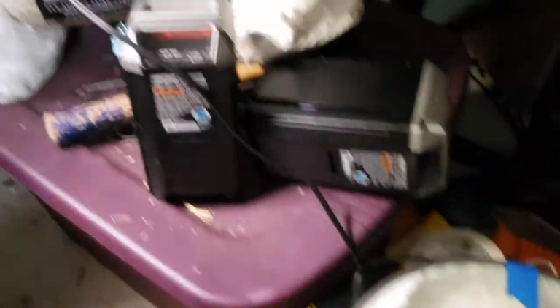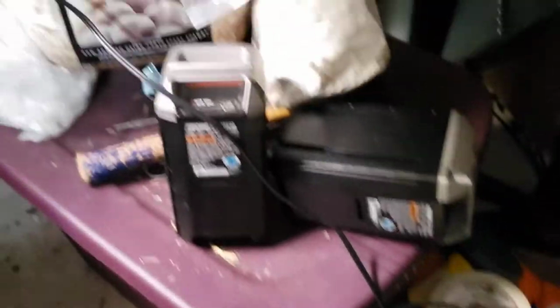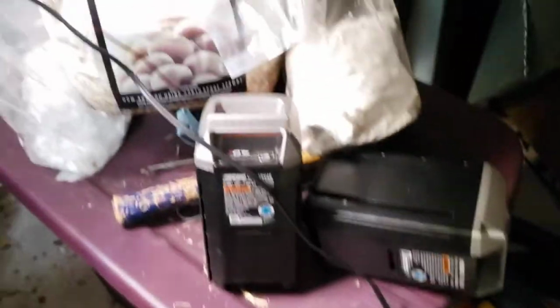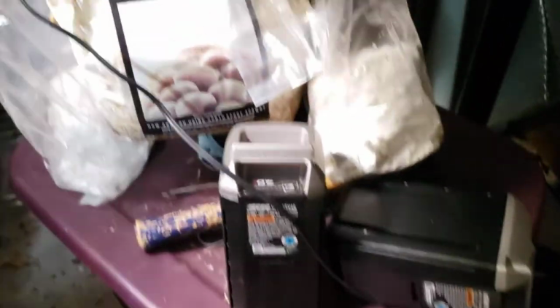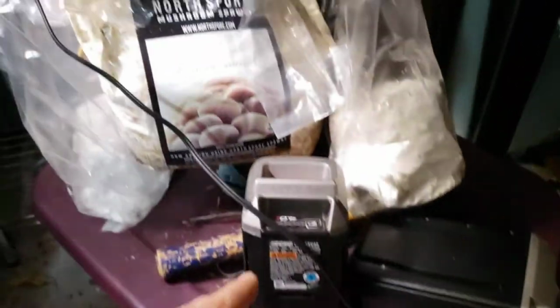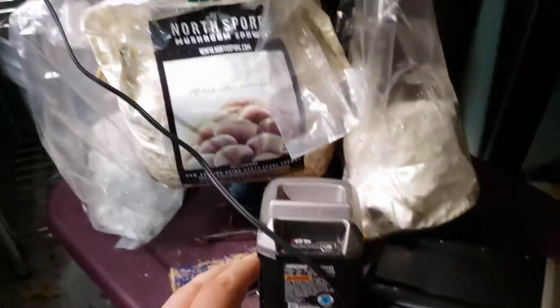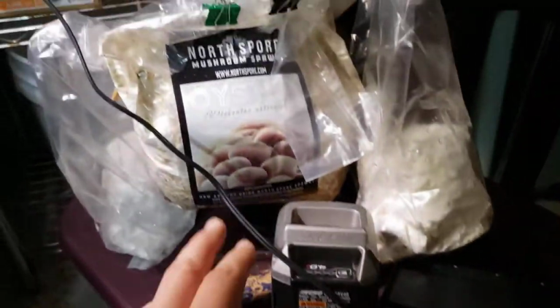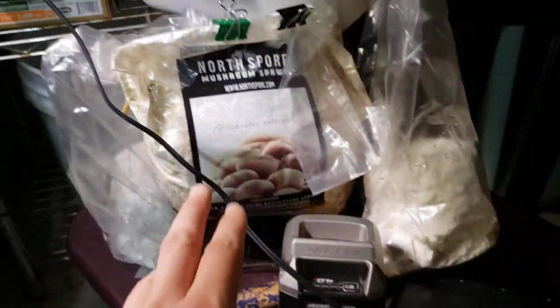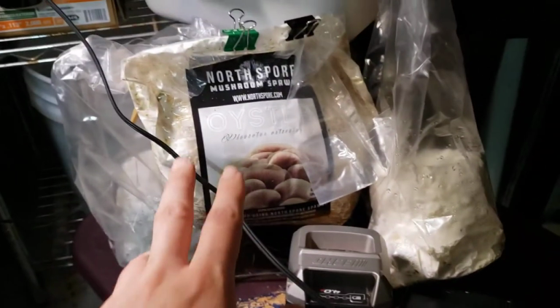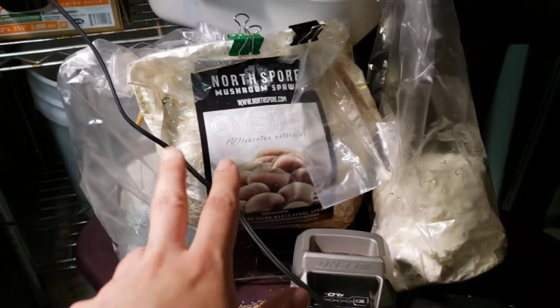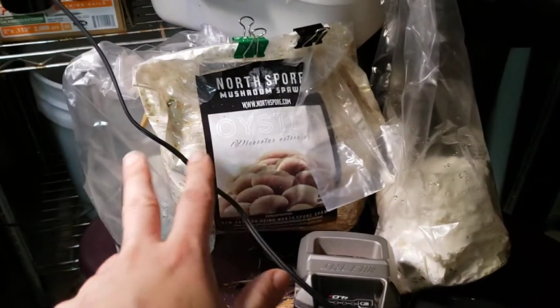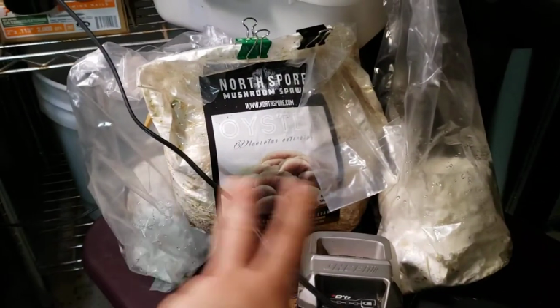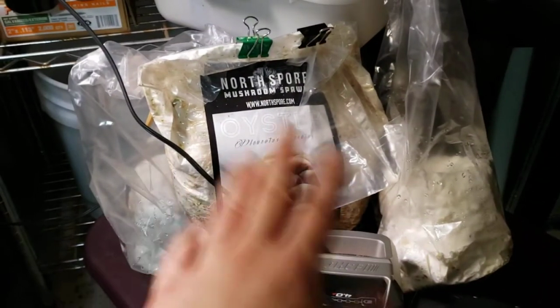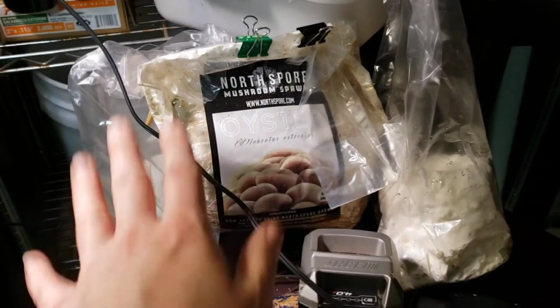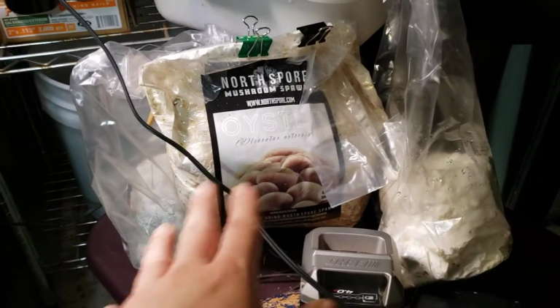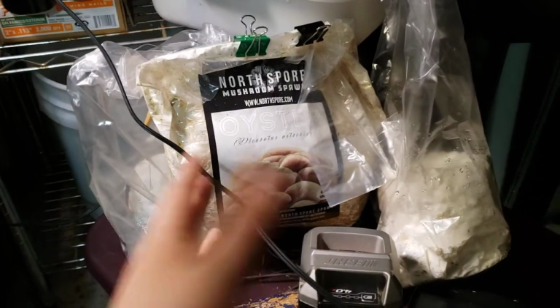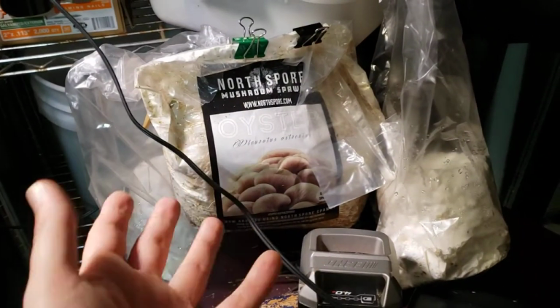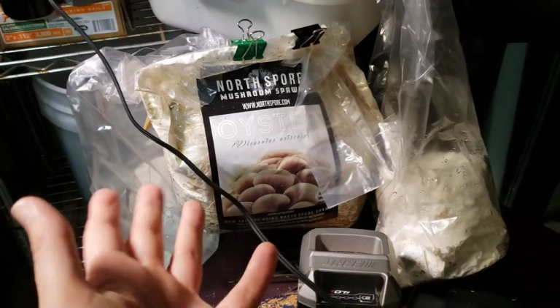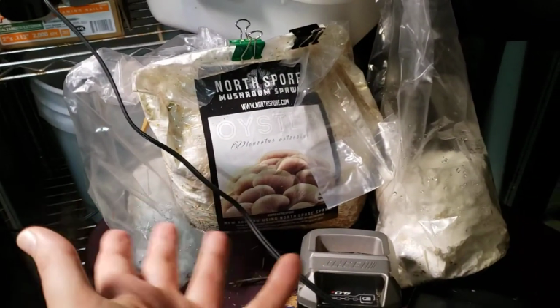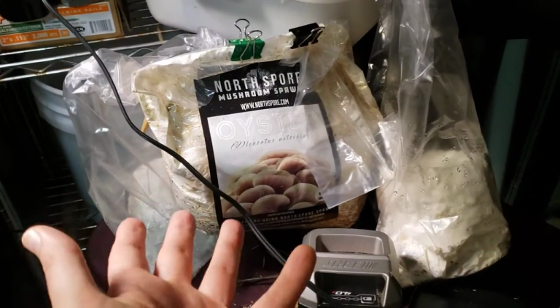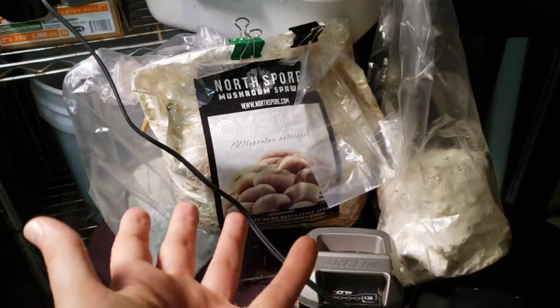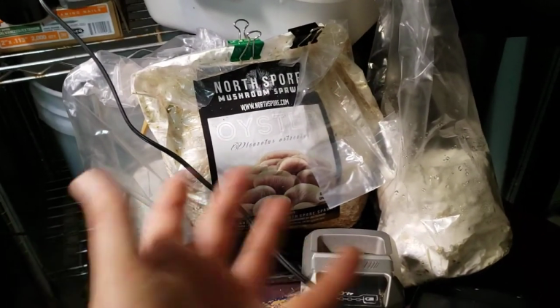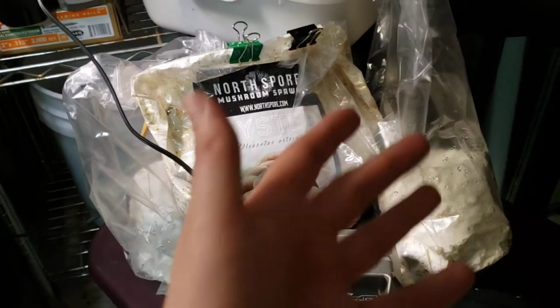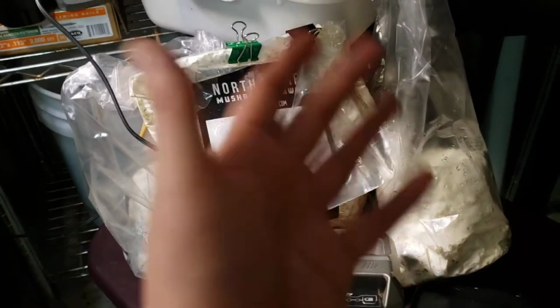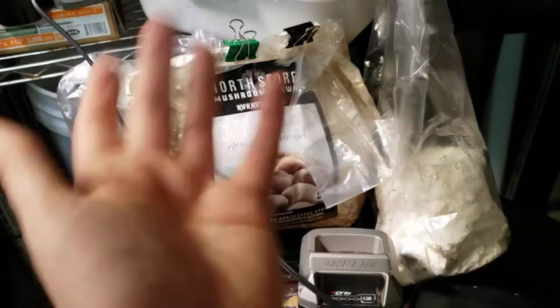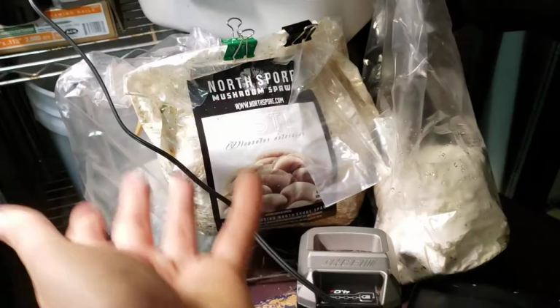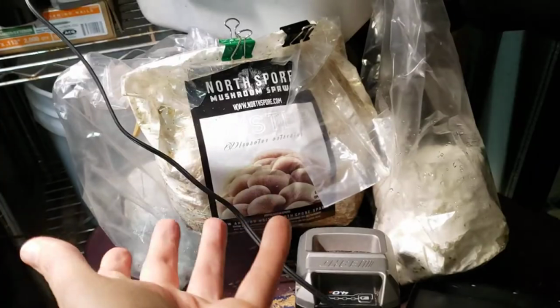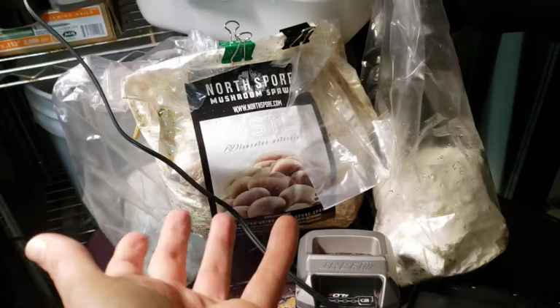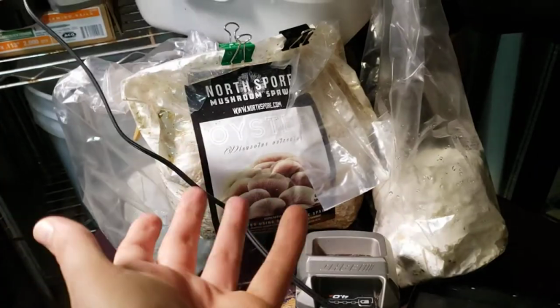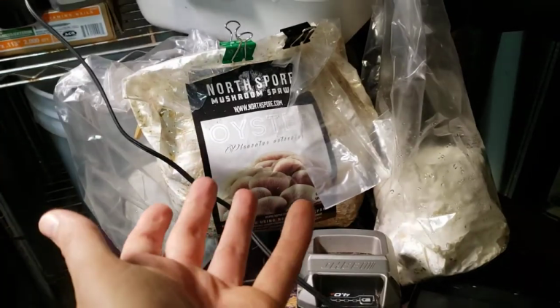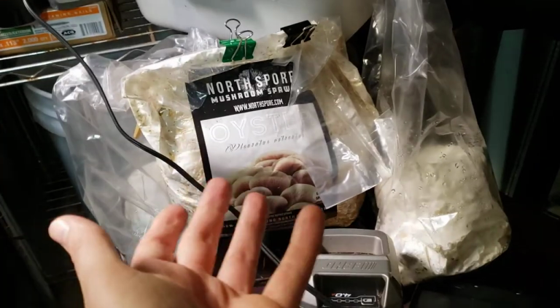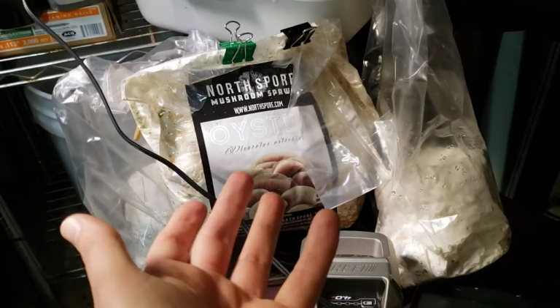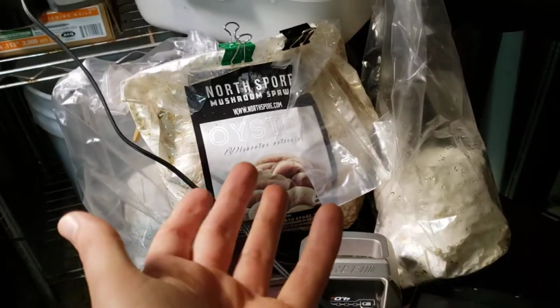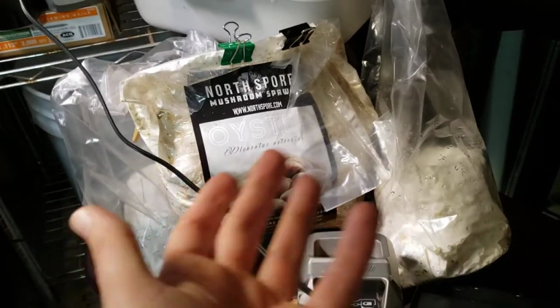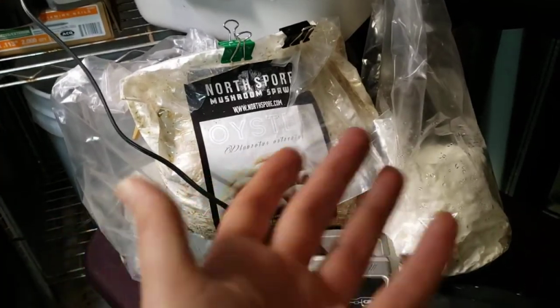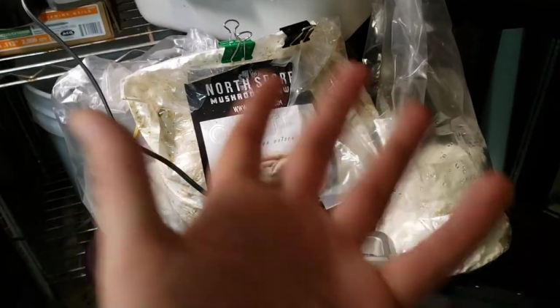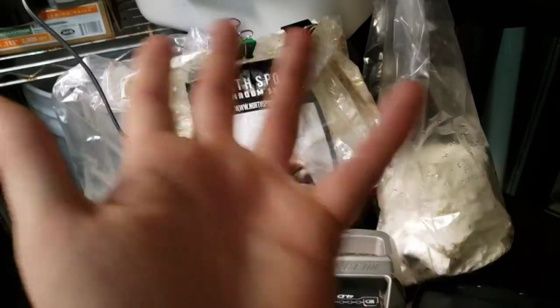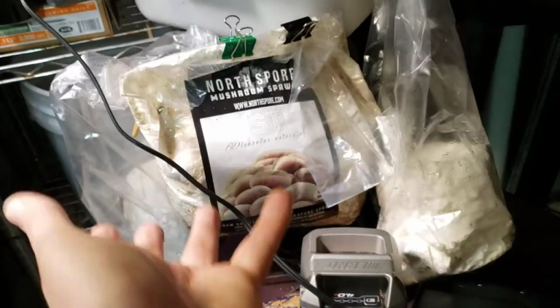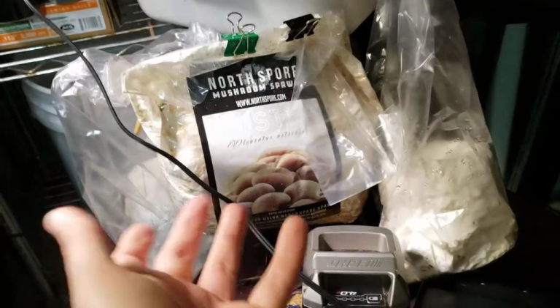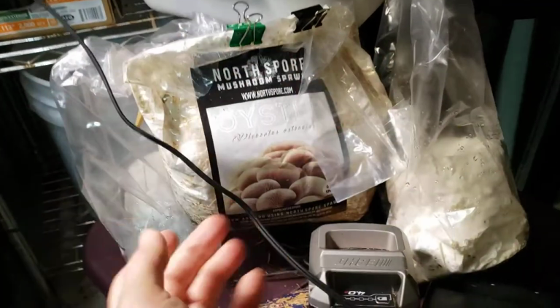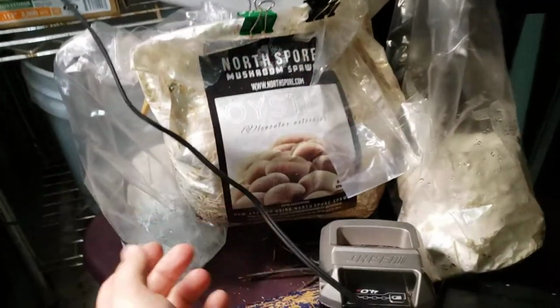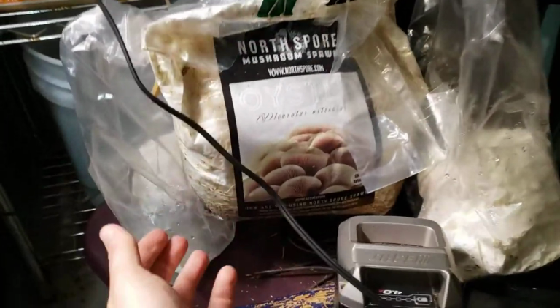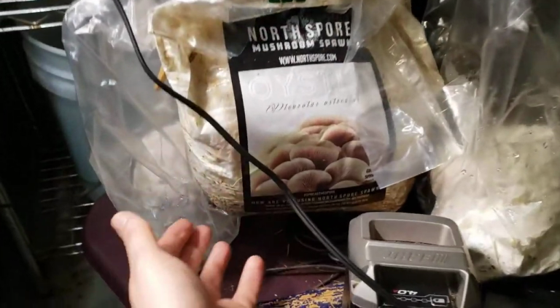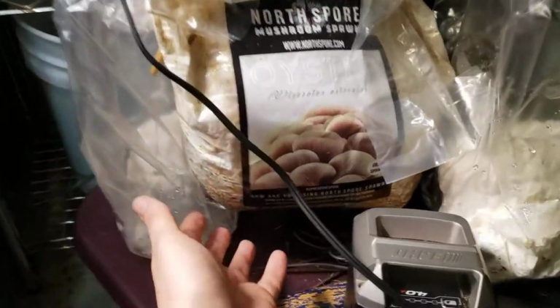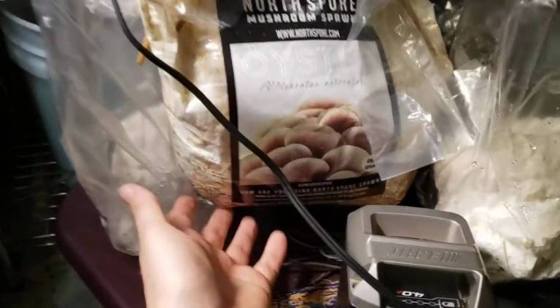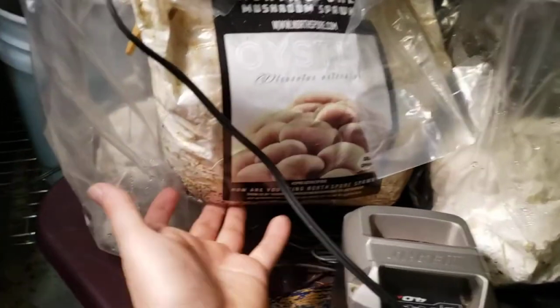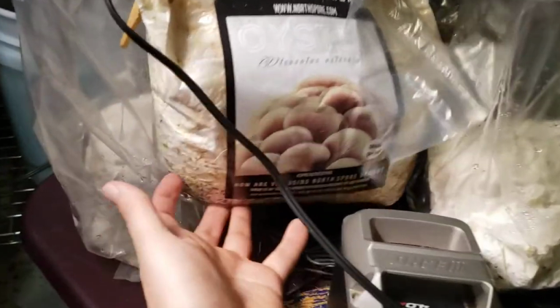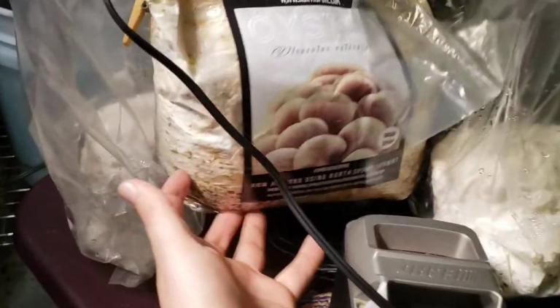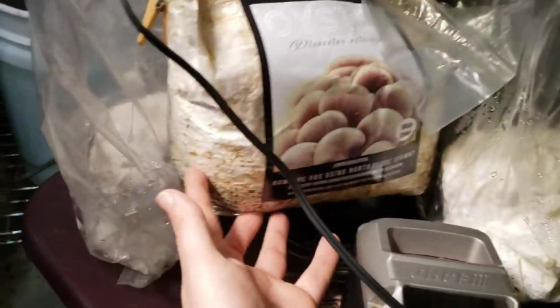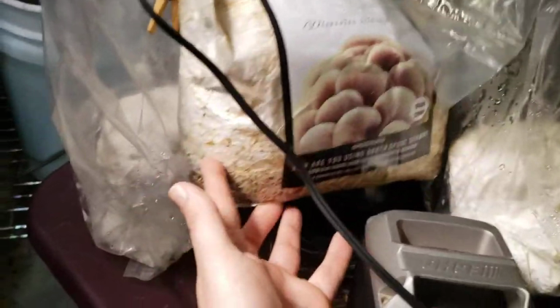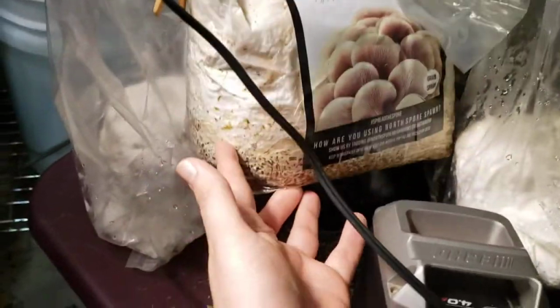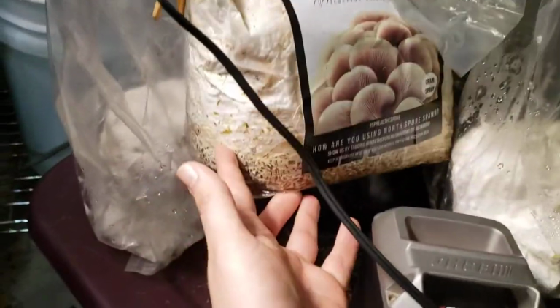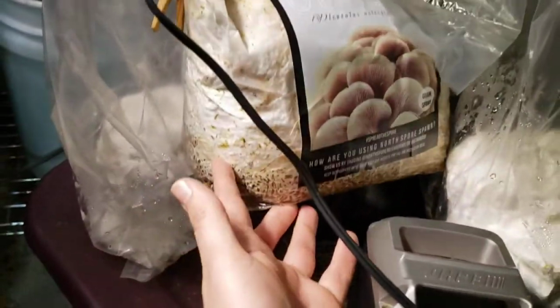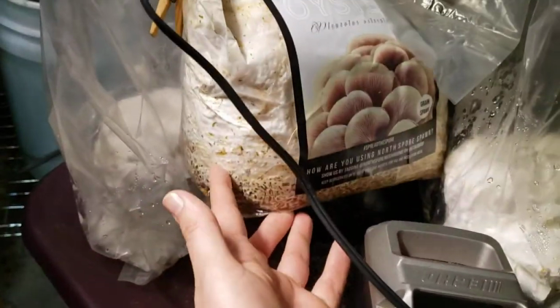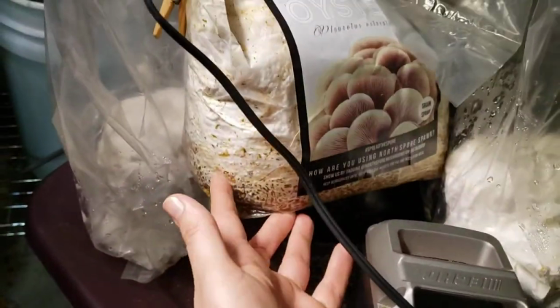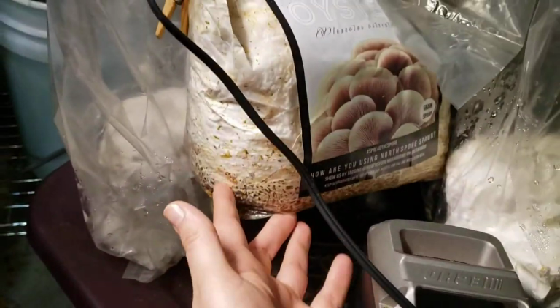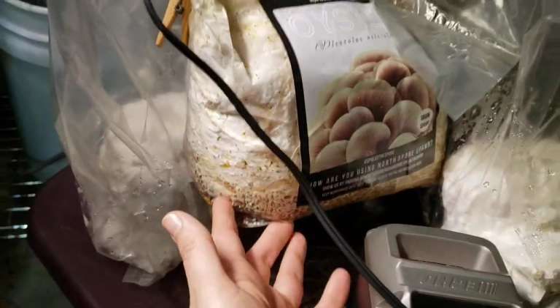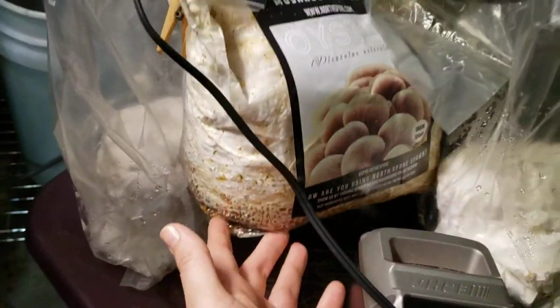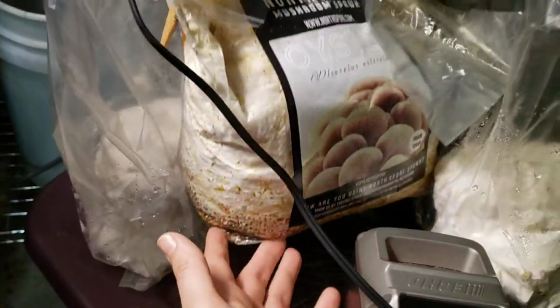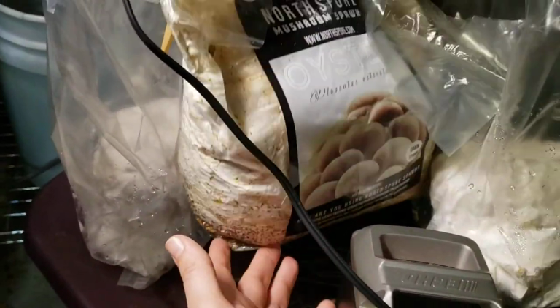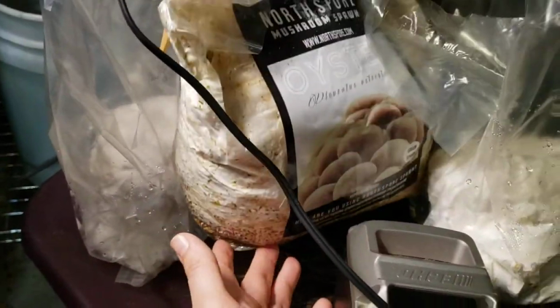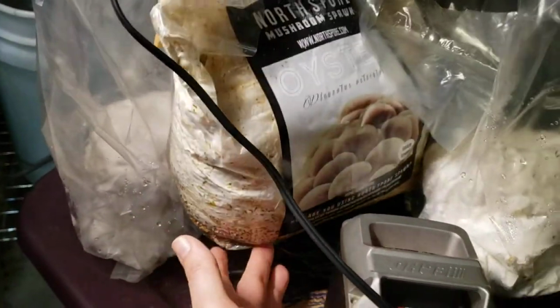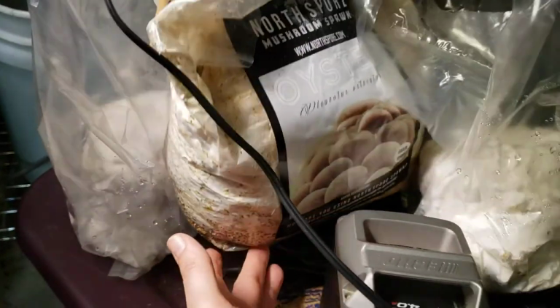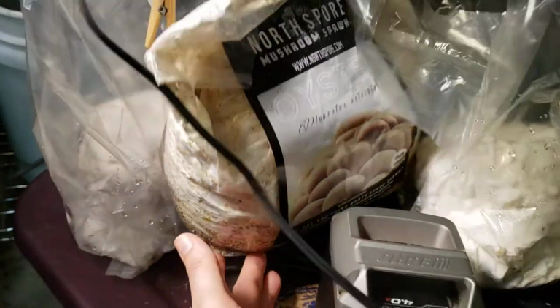And of course, the last one — I had some extra spawn, so I boiled some more straw and threw it in the bag. So this looks pretty good and ready to fruit too.